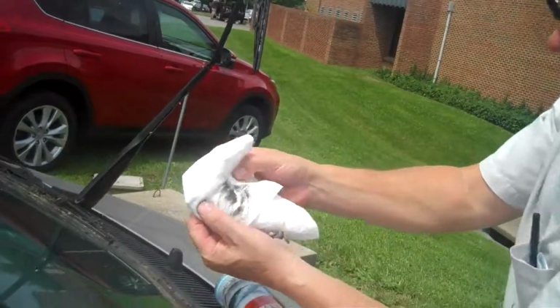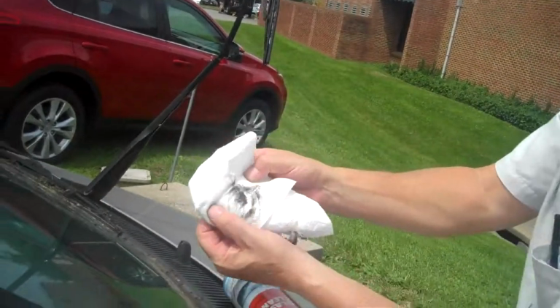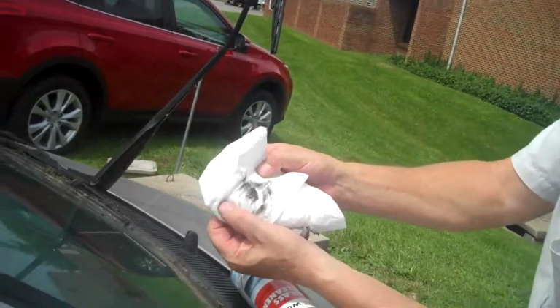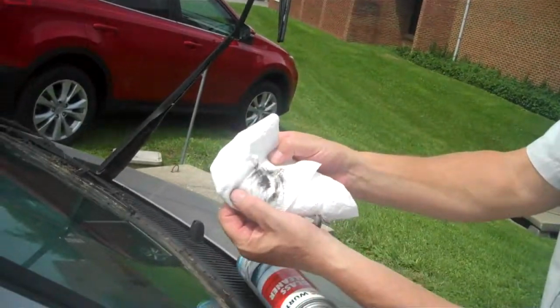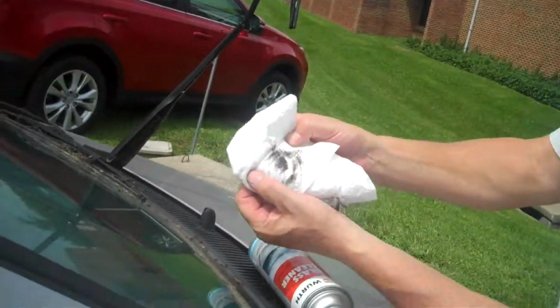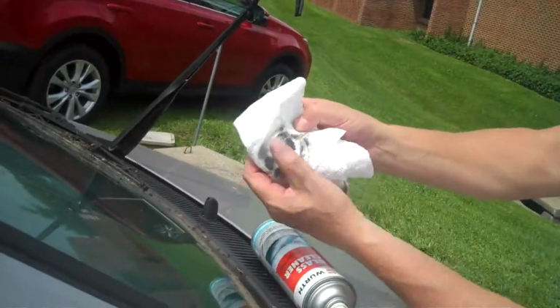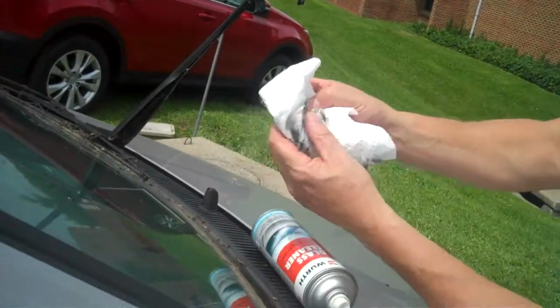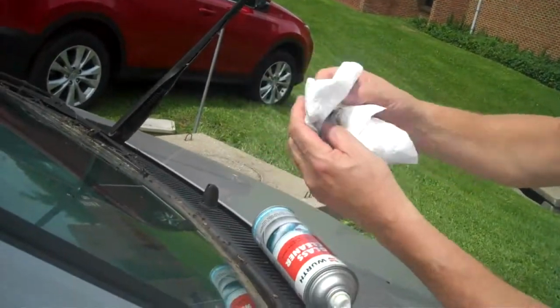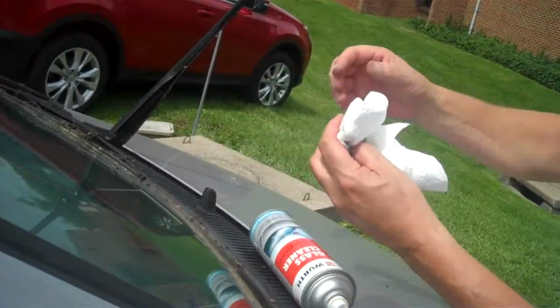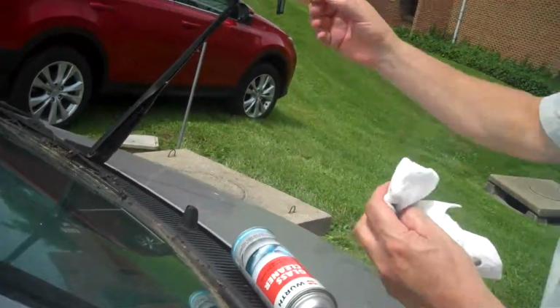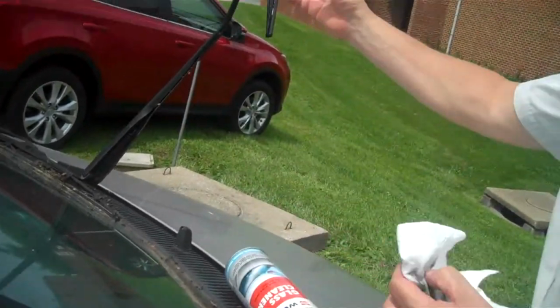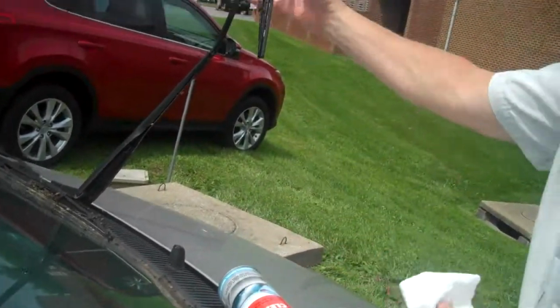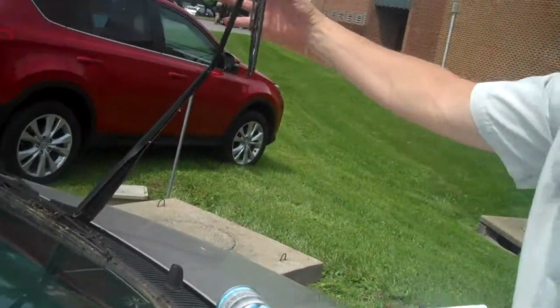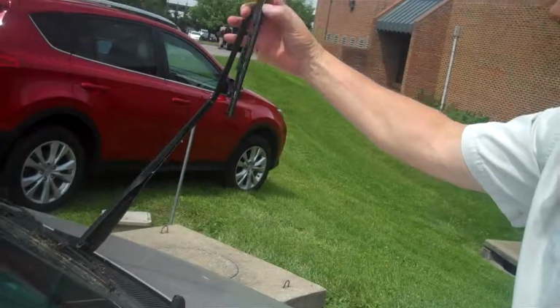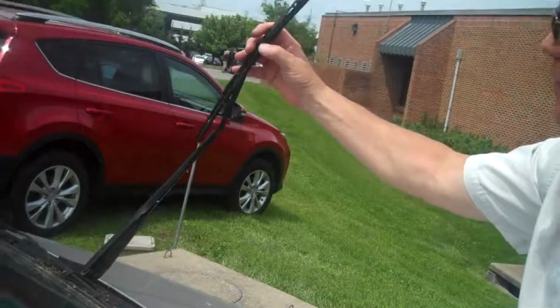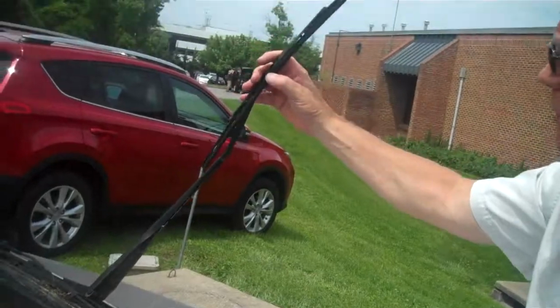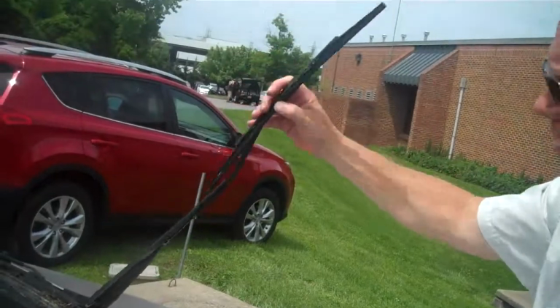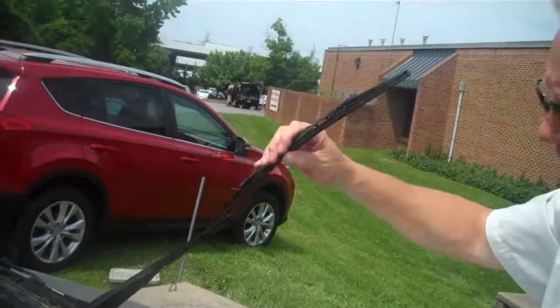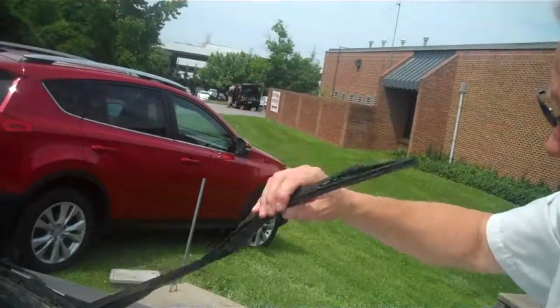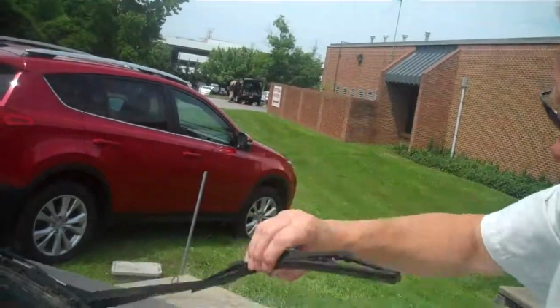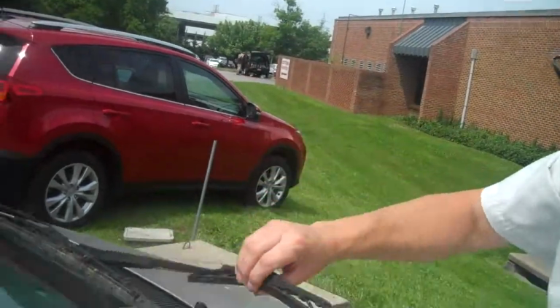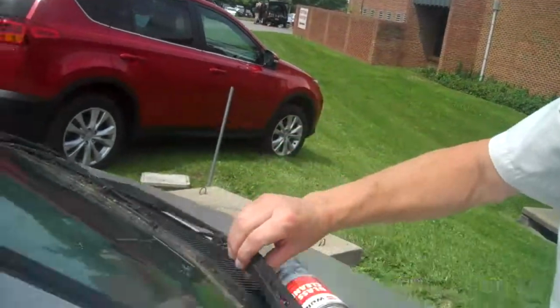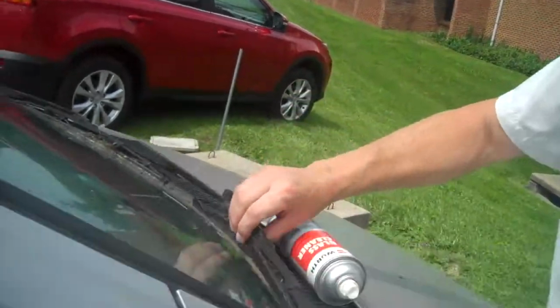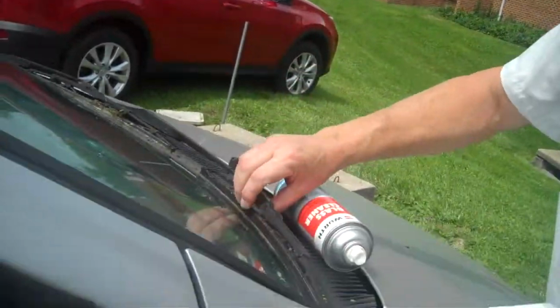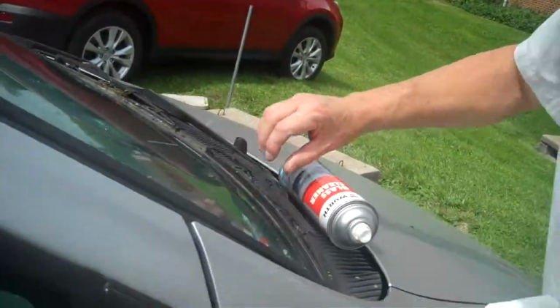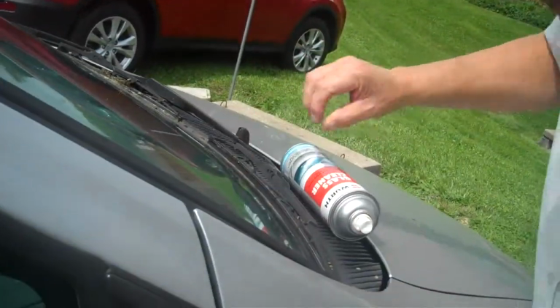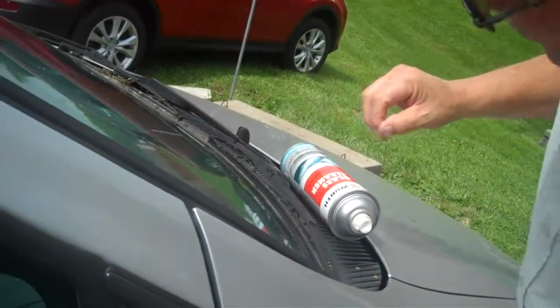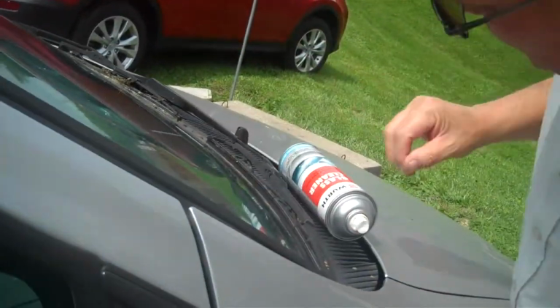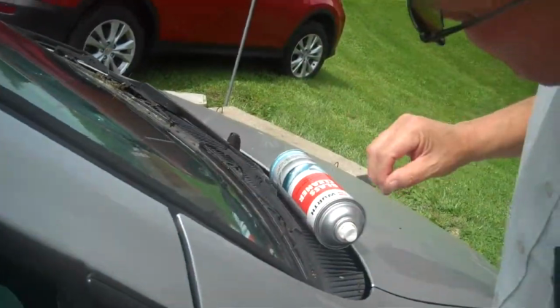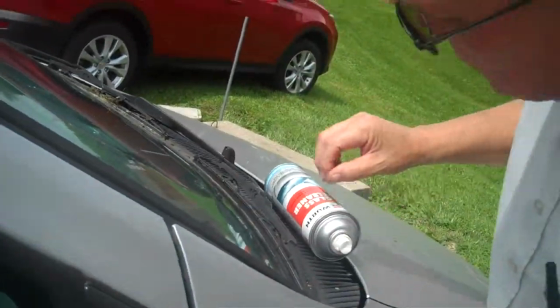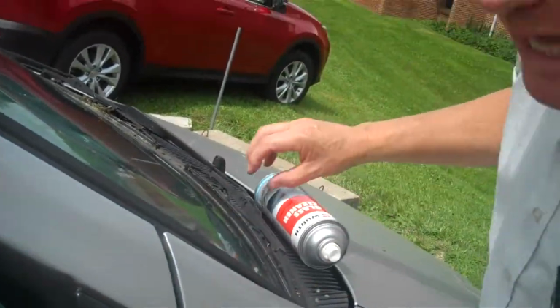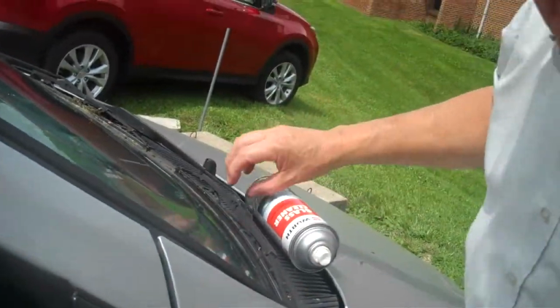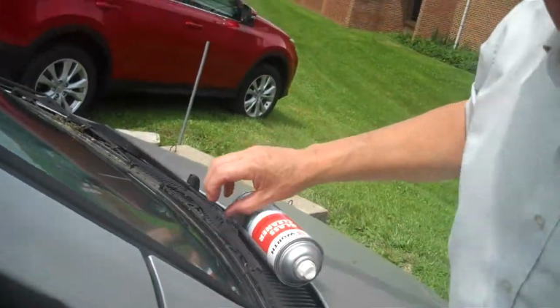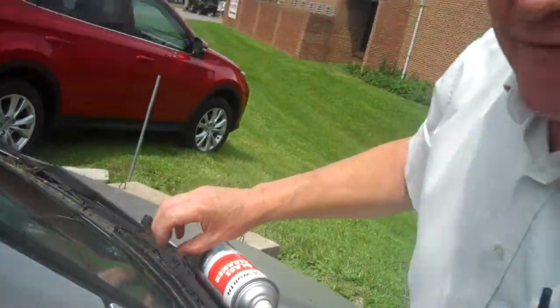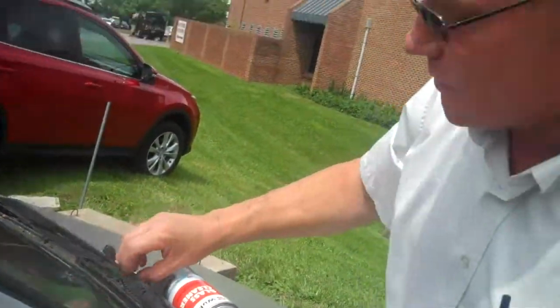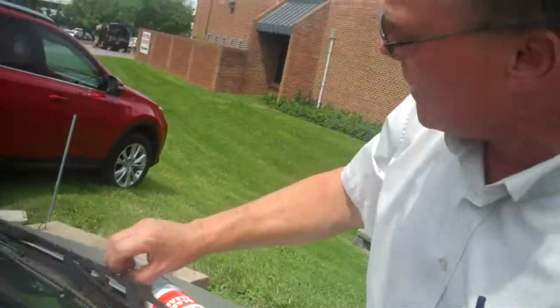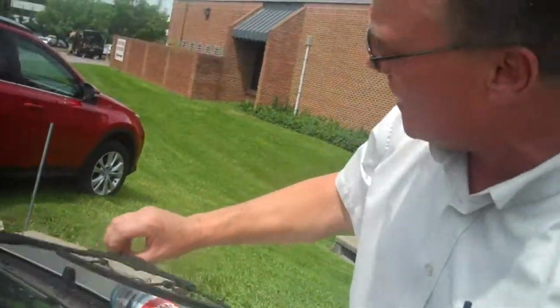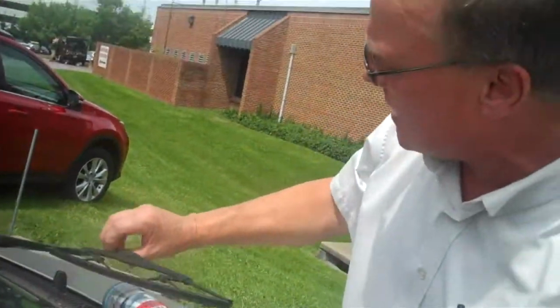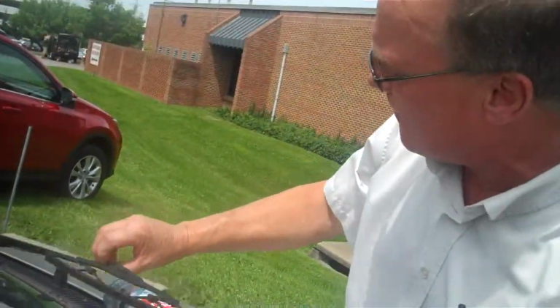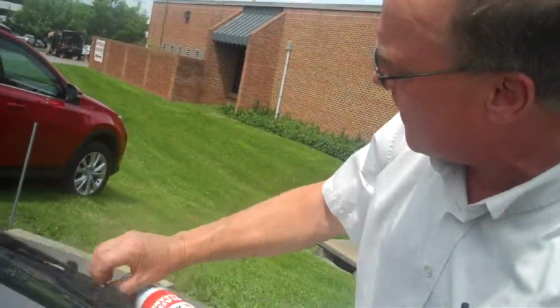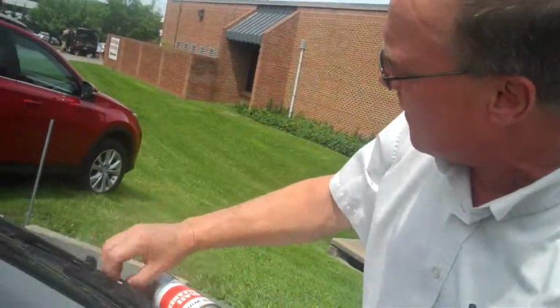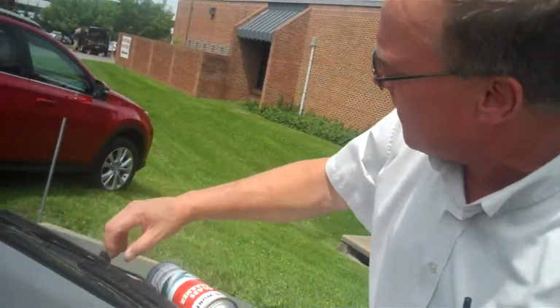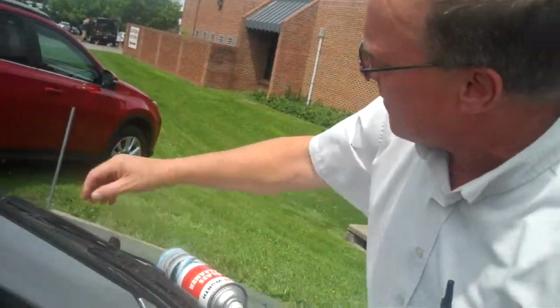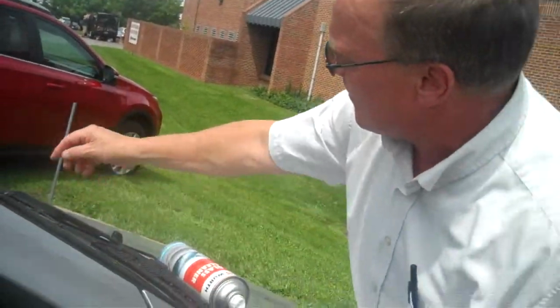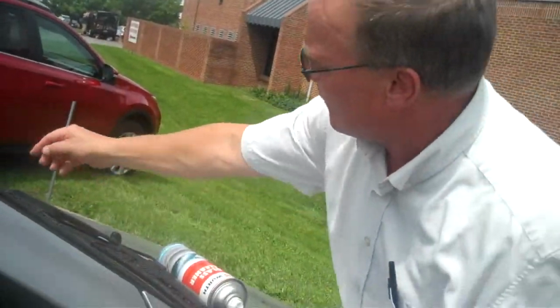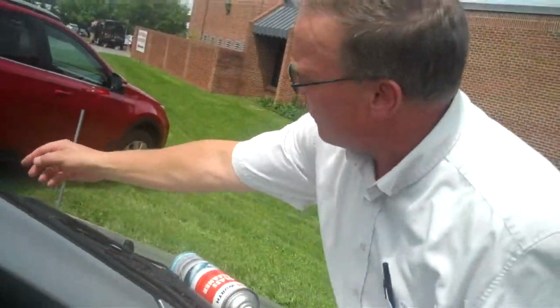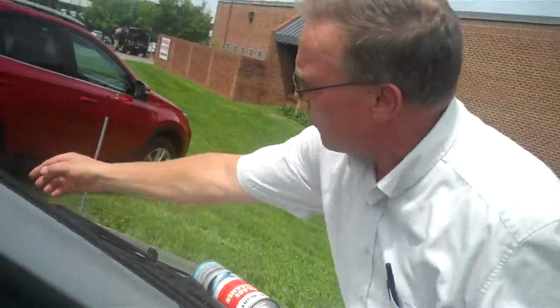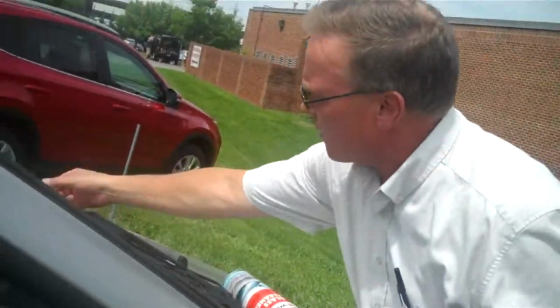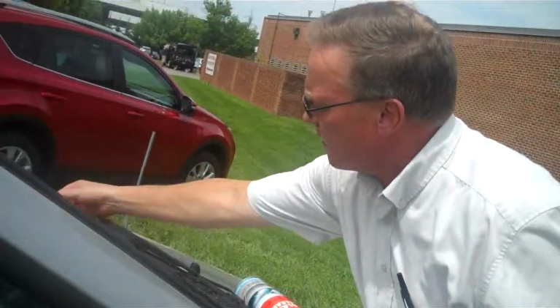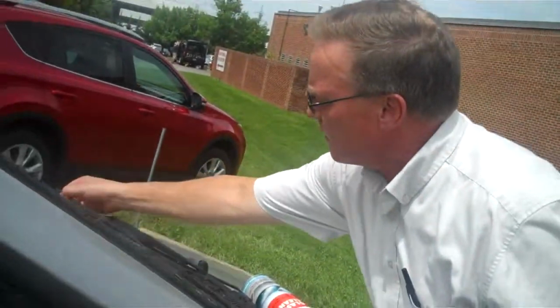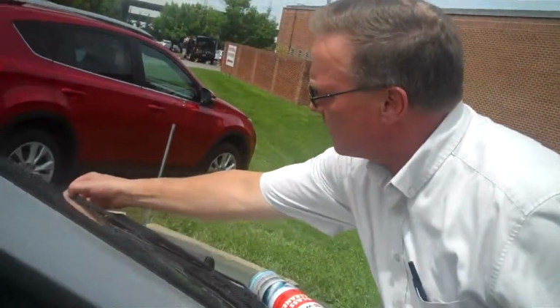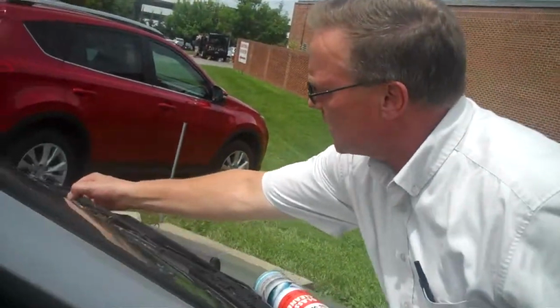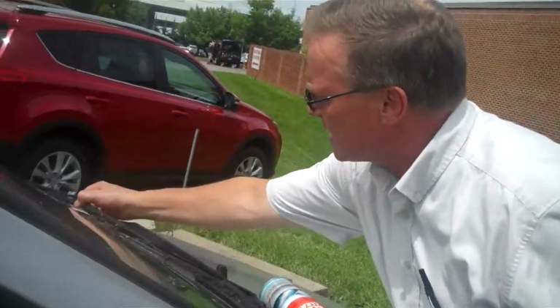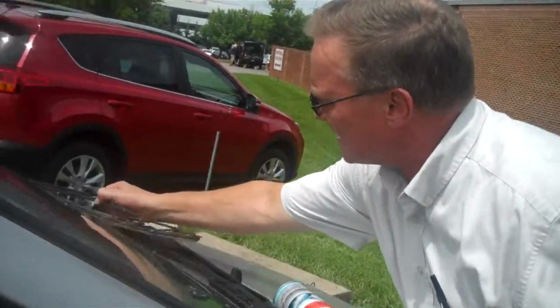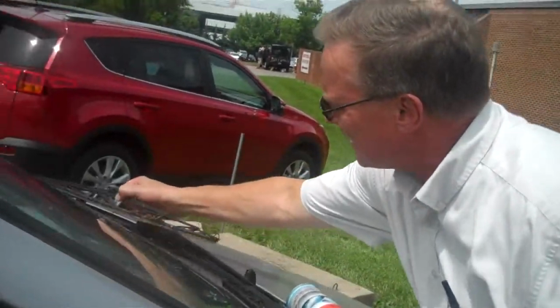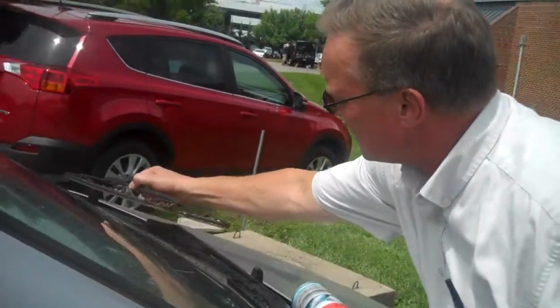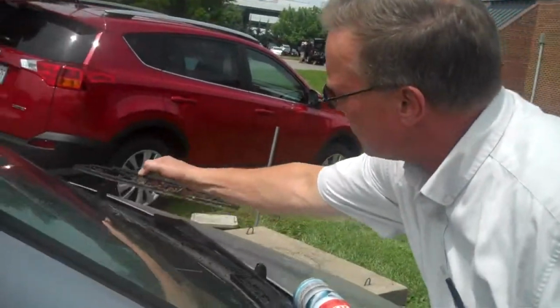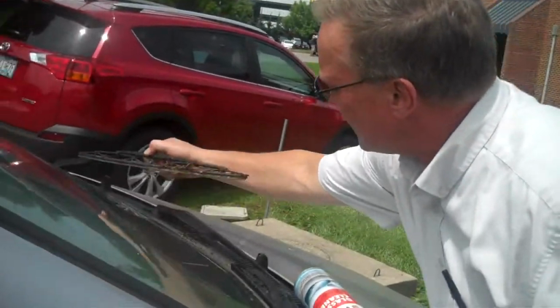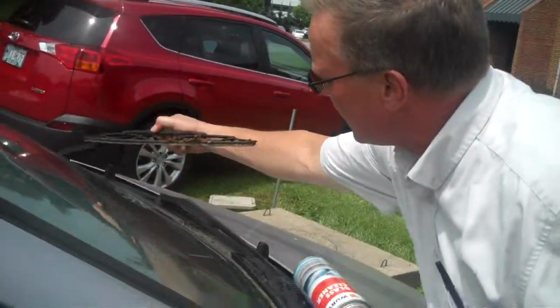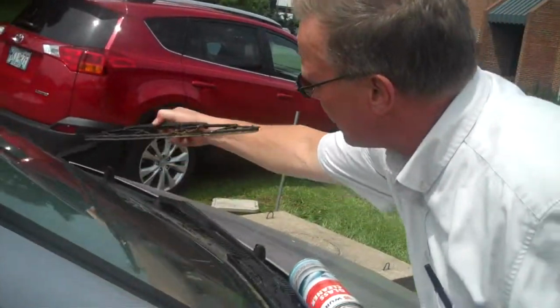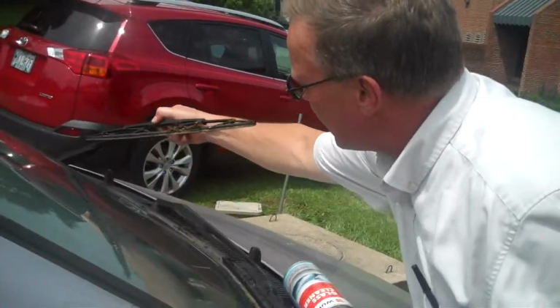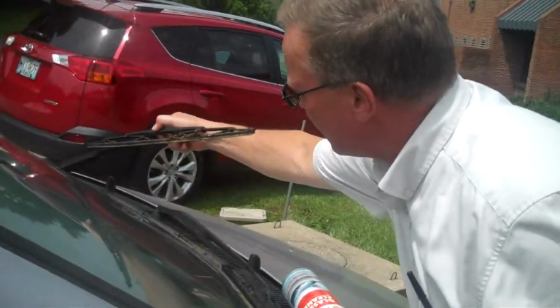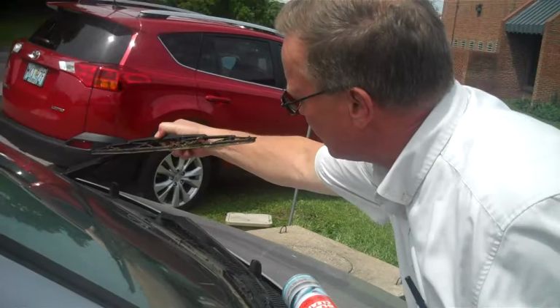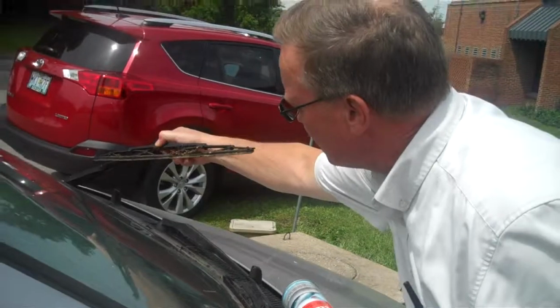You can see just that quick wipe, we've got a lot more off. That wiper looks a lot different than it did before, such as this one here does.